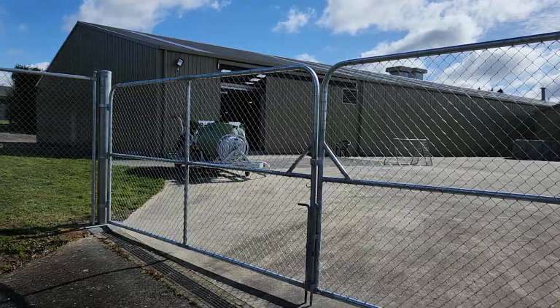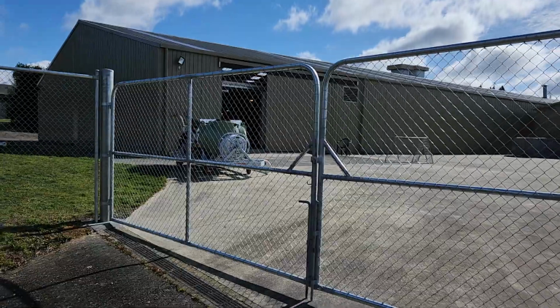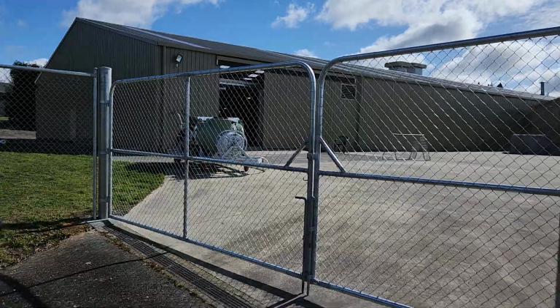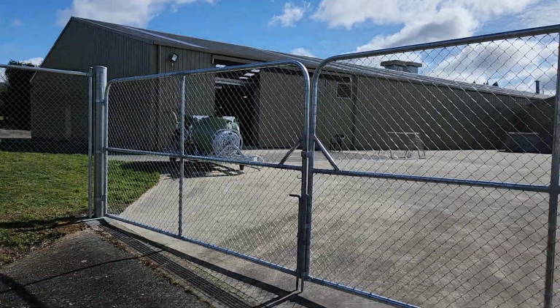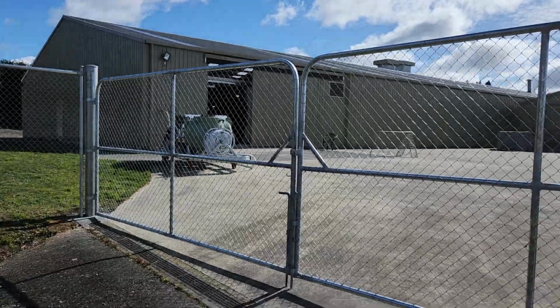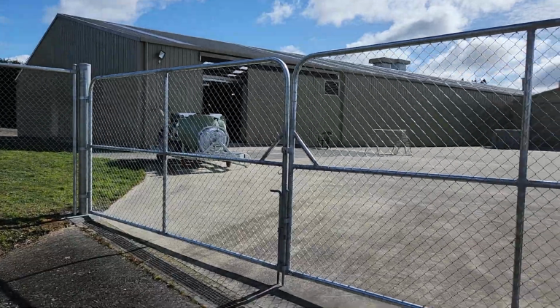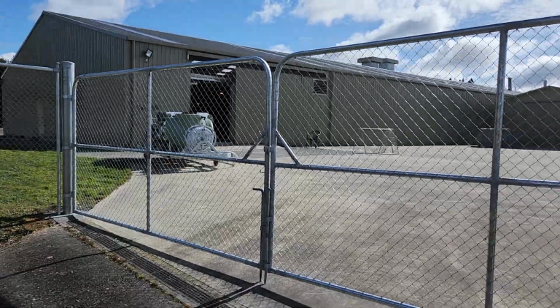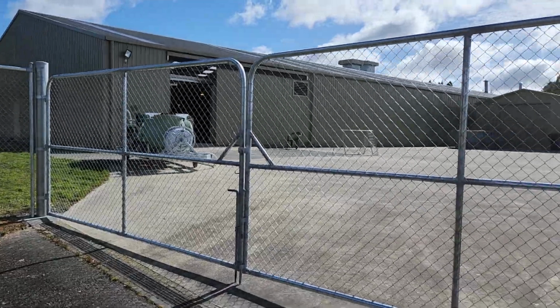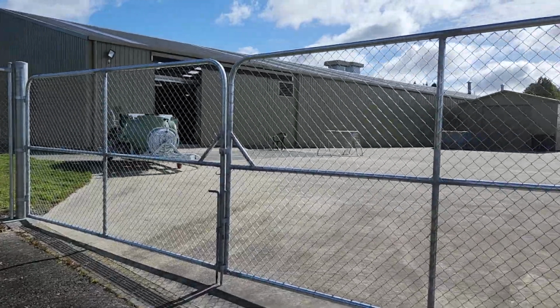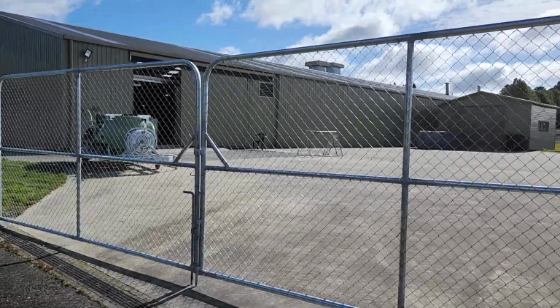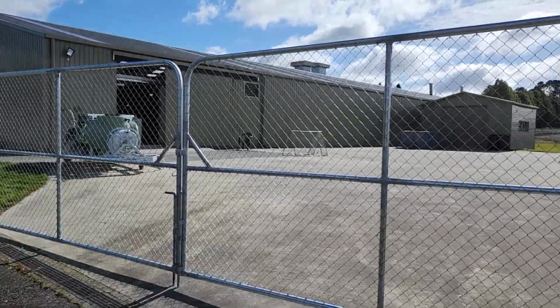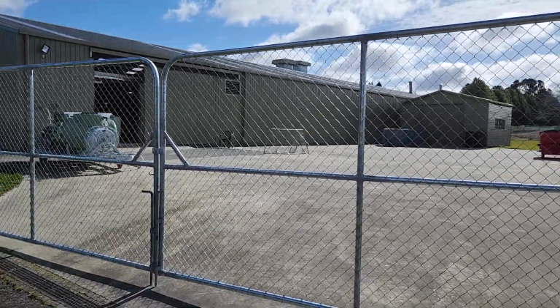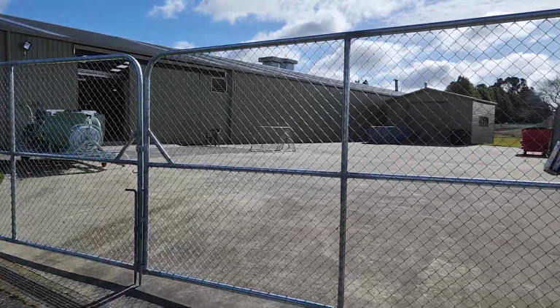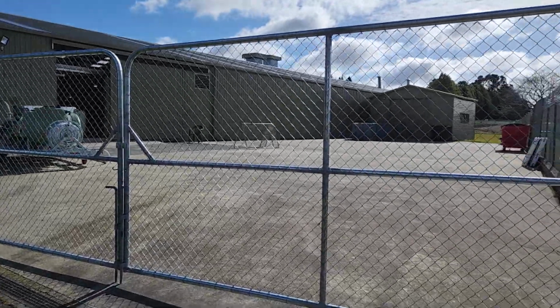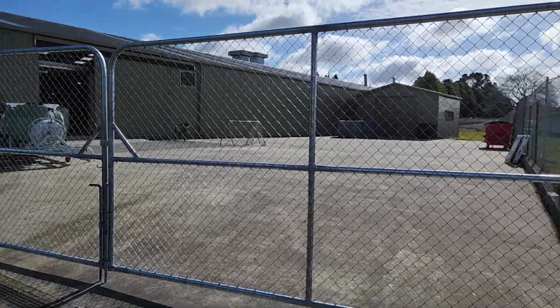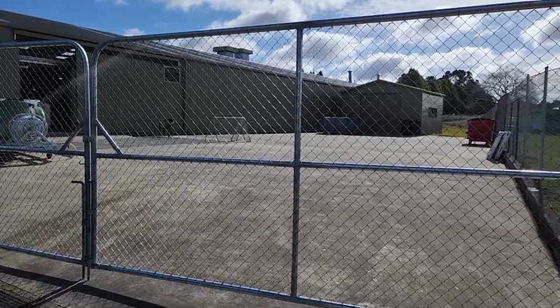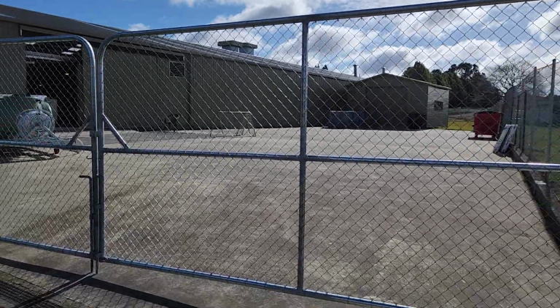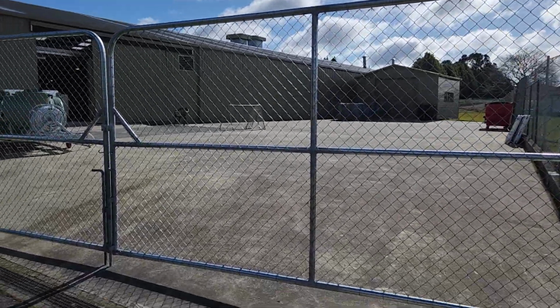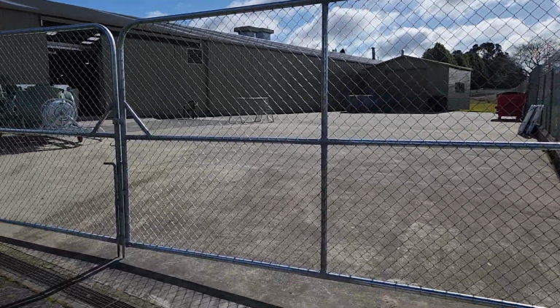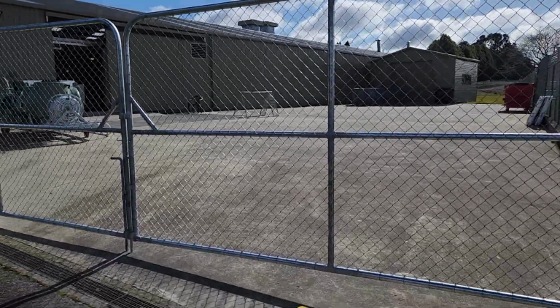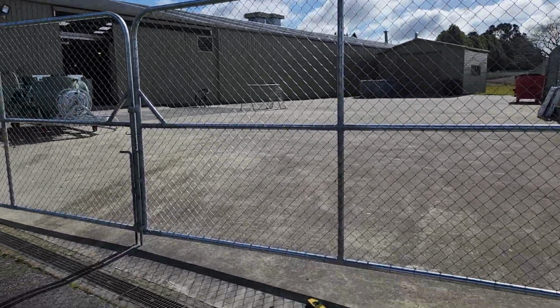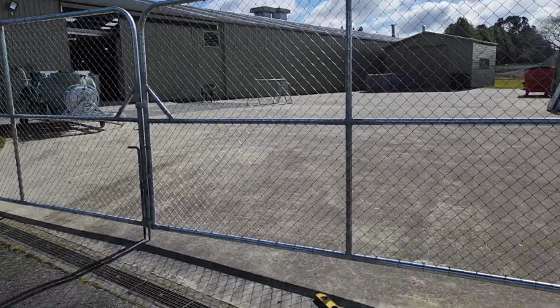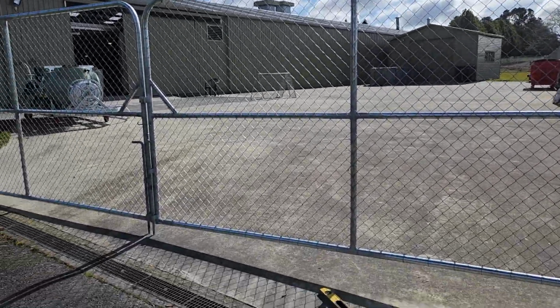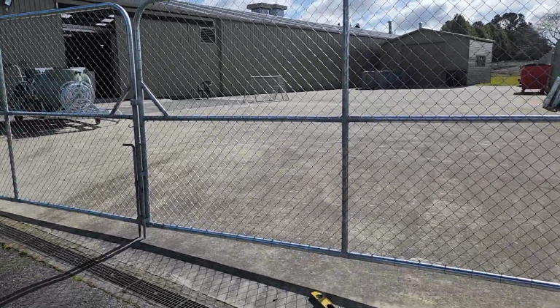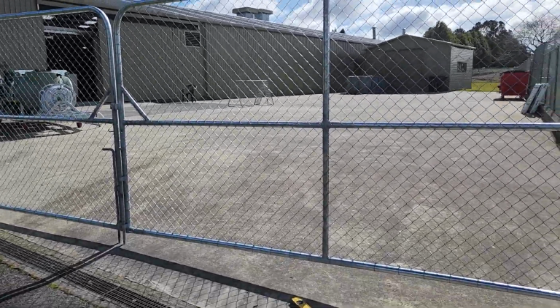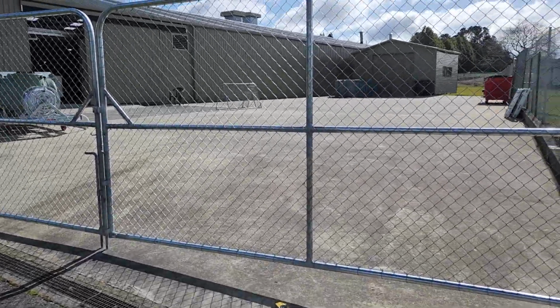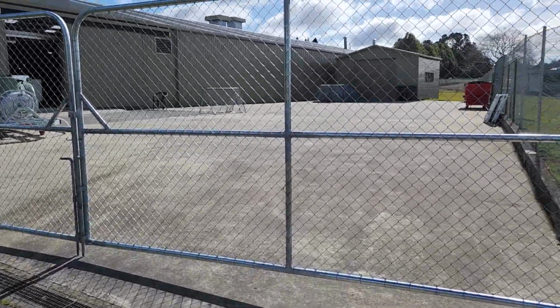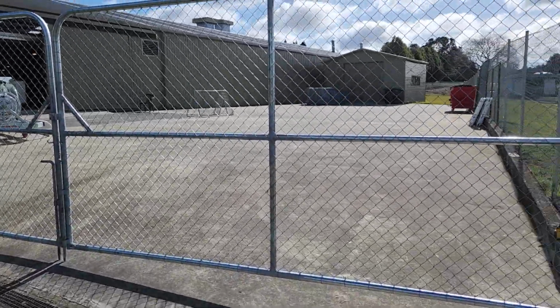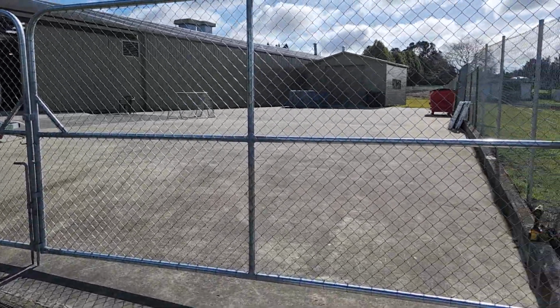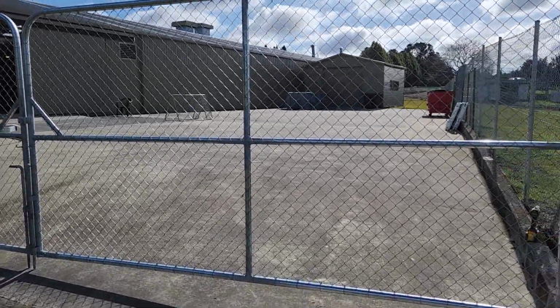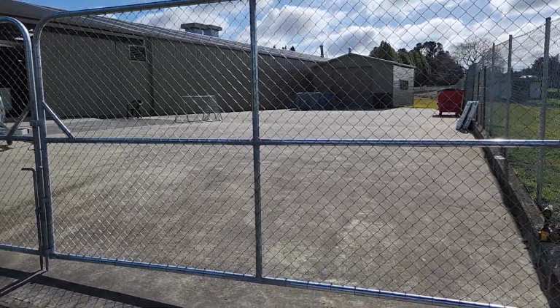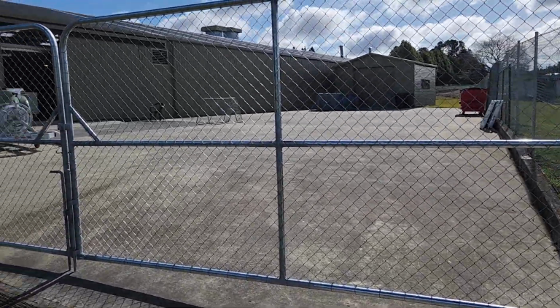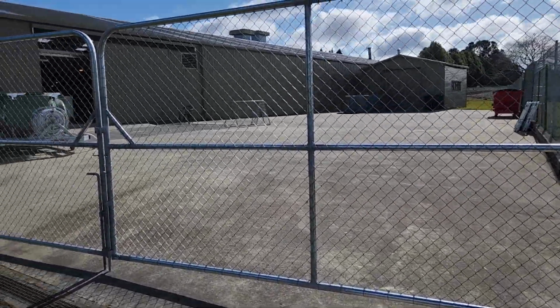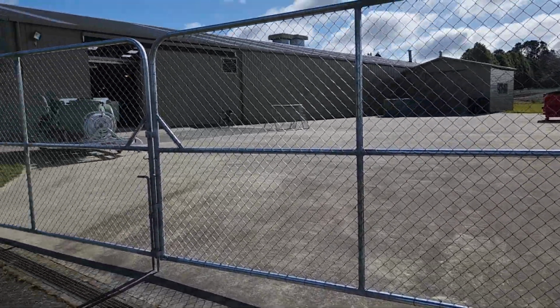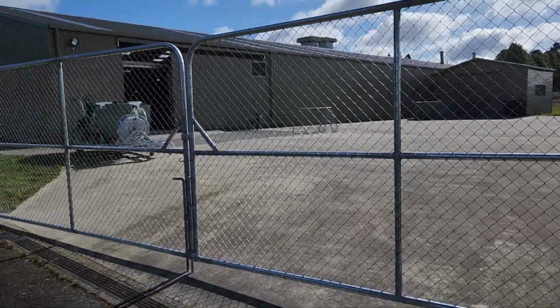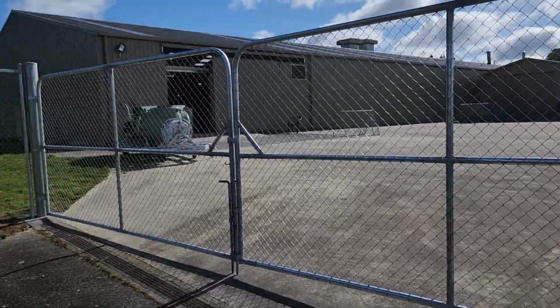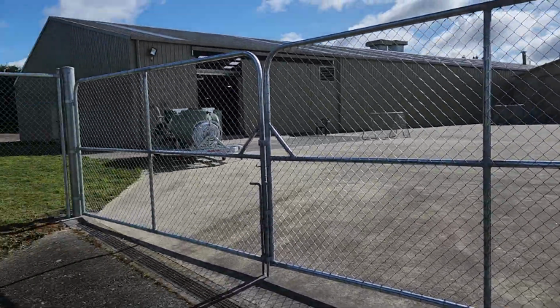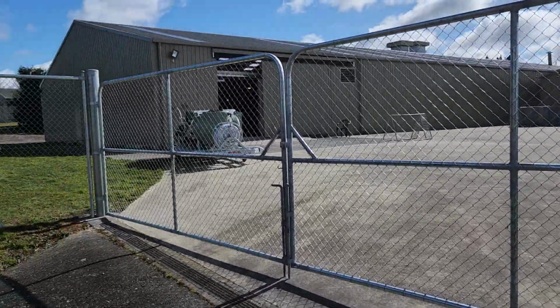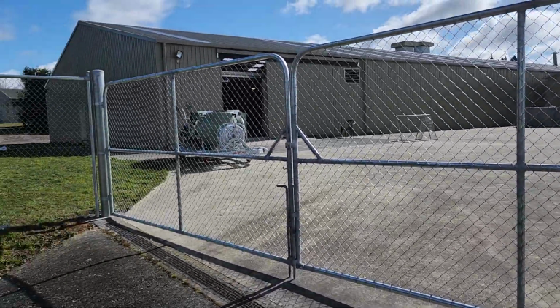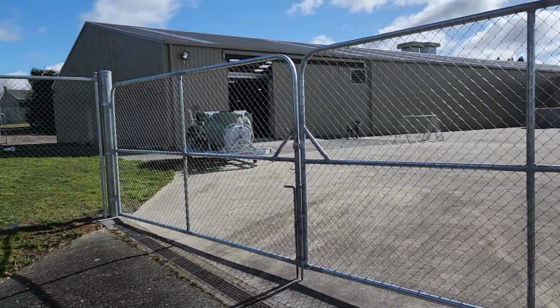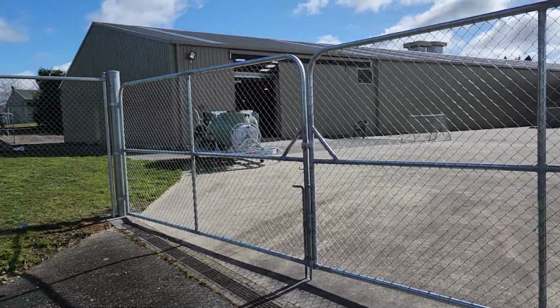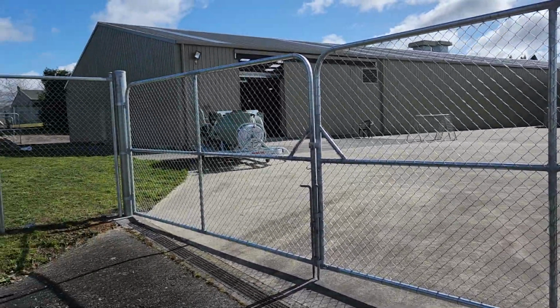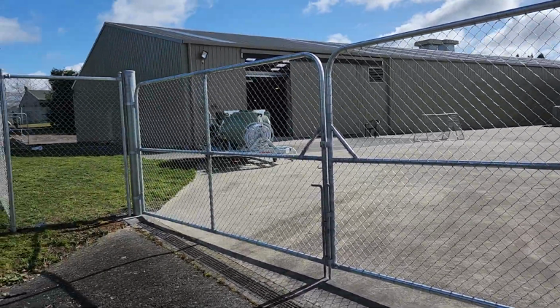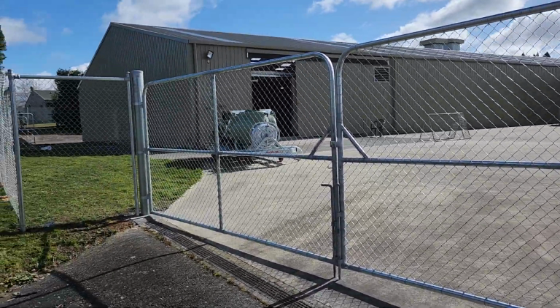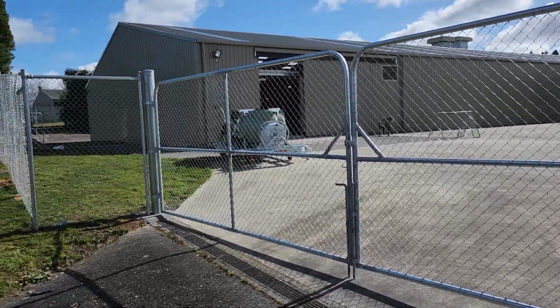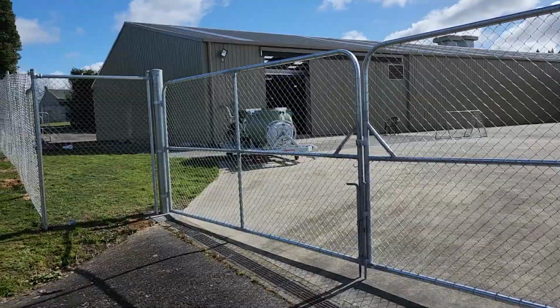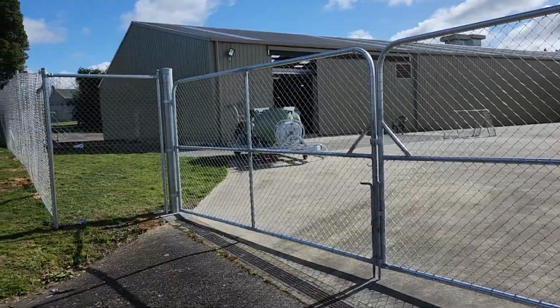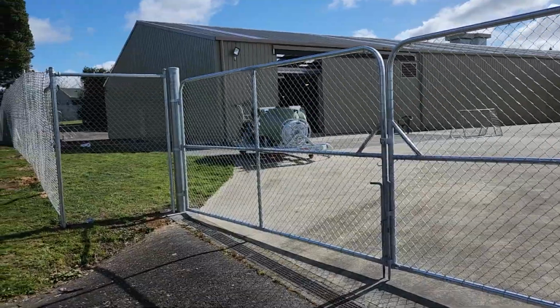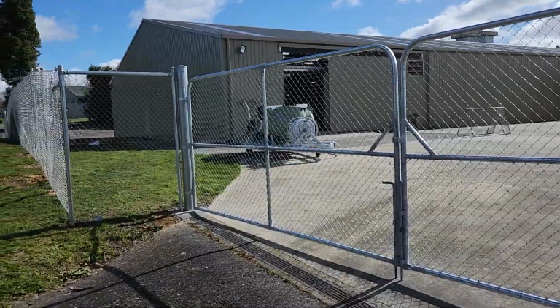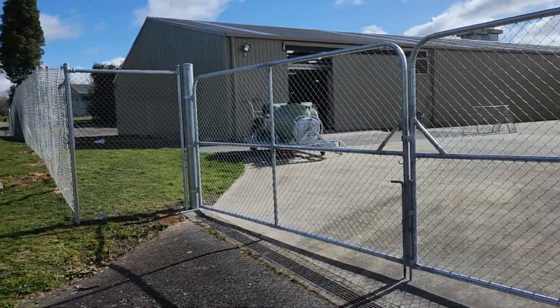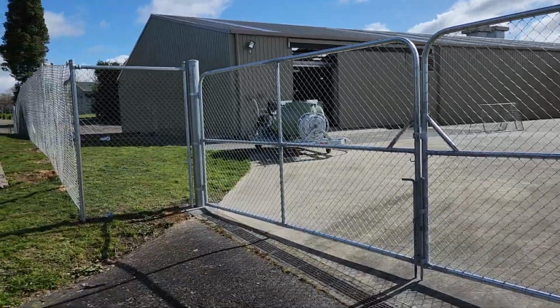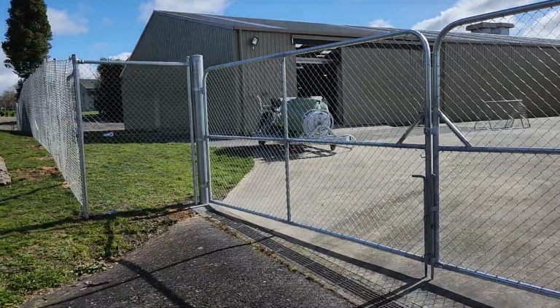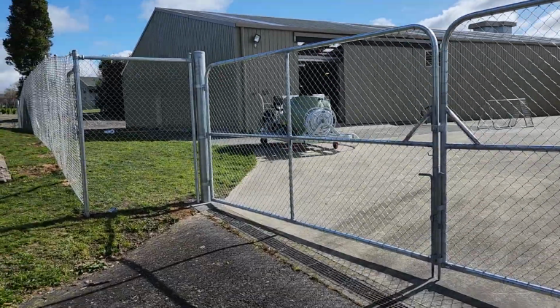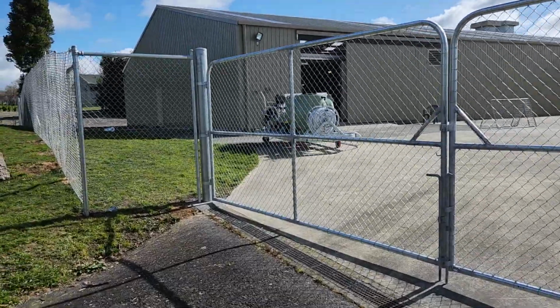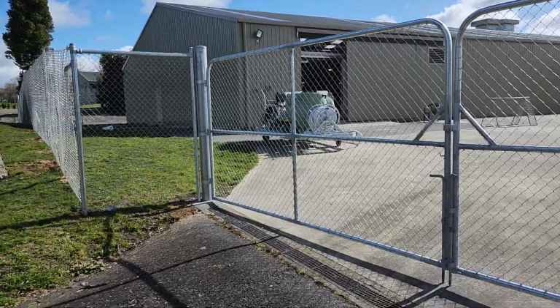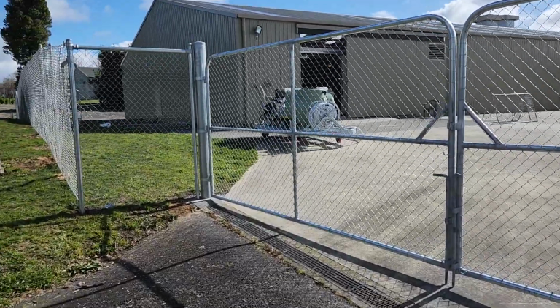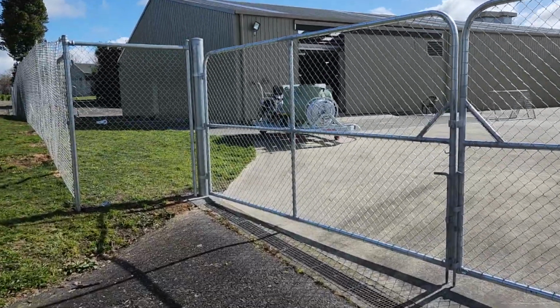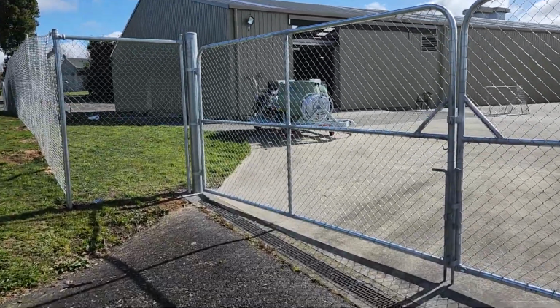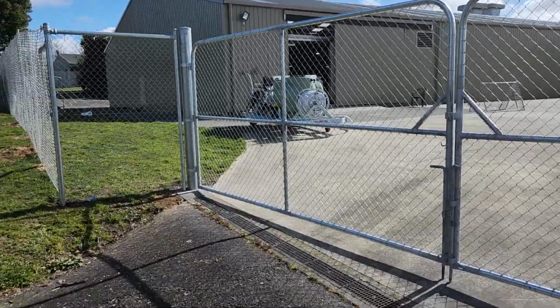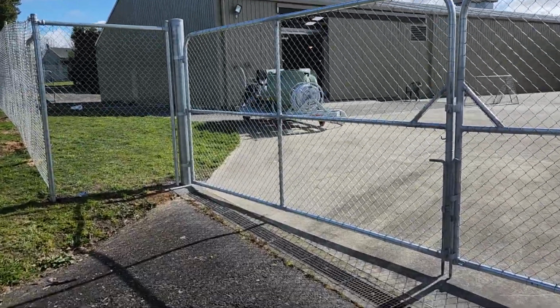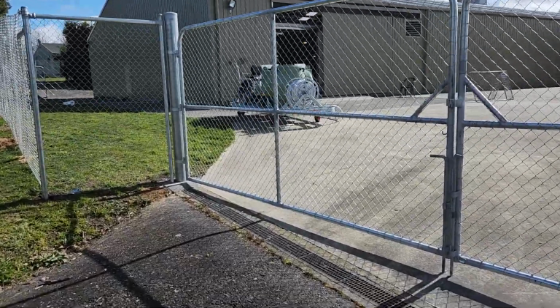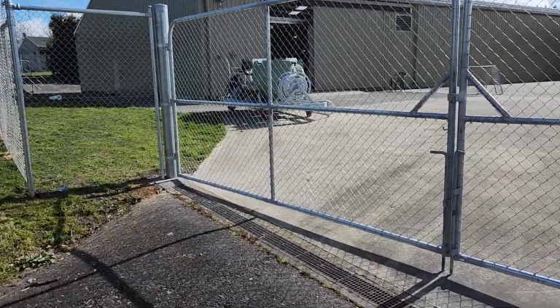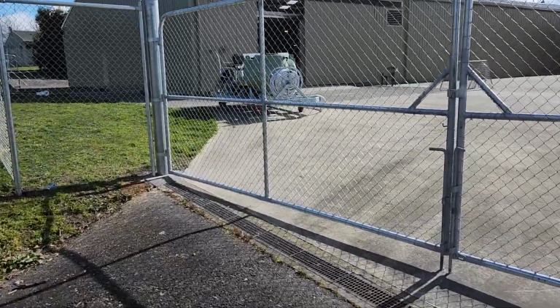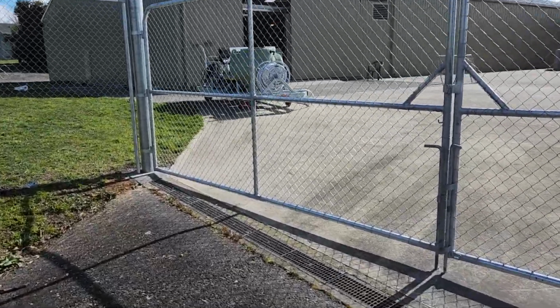Kia ora, welcome back. Today we're talking chain link — chain link gates. What is chain link?